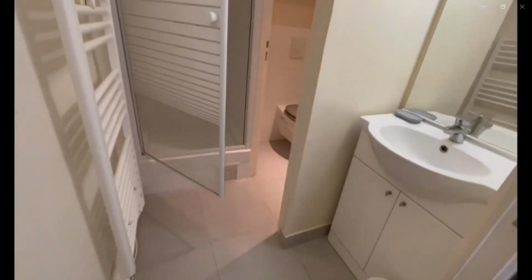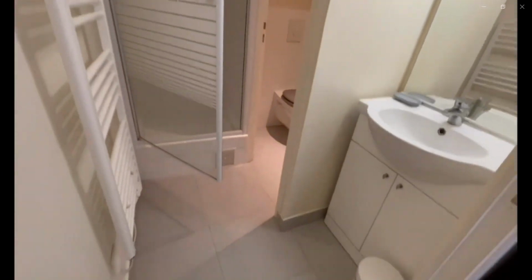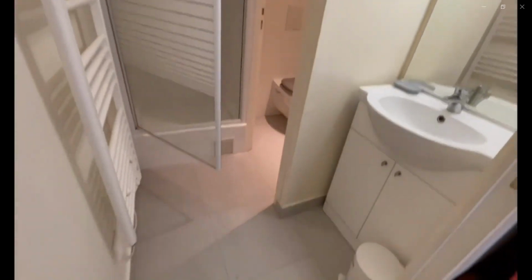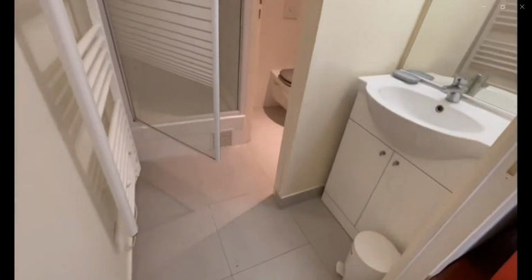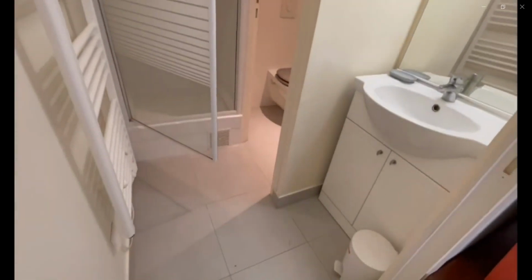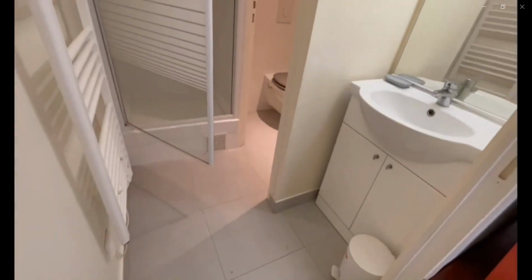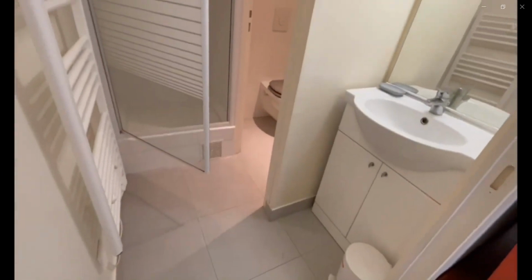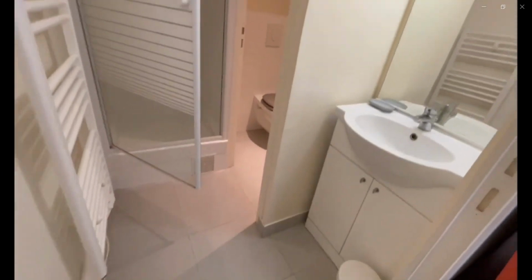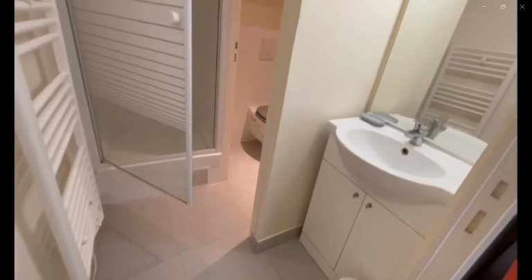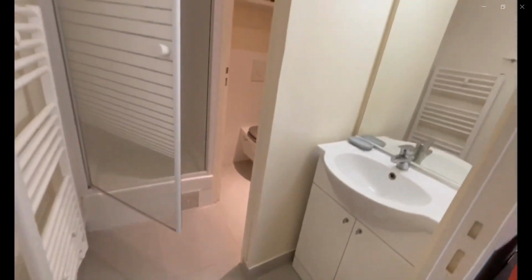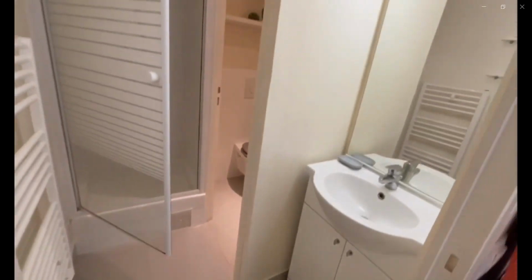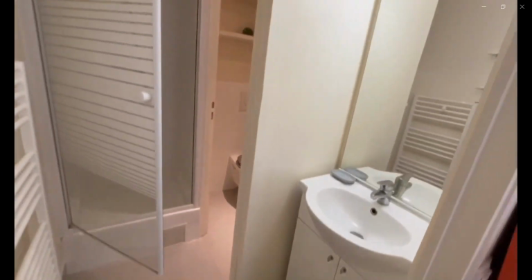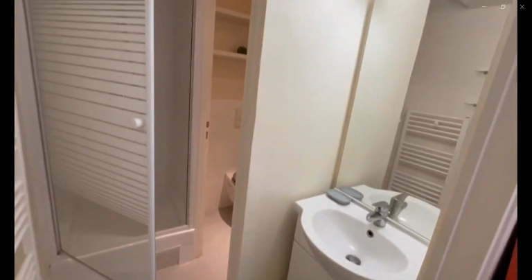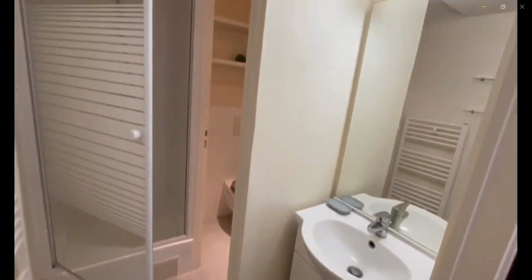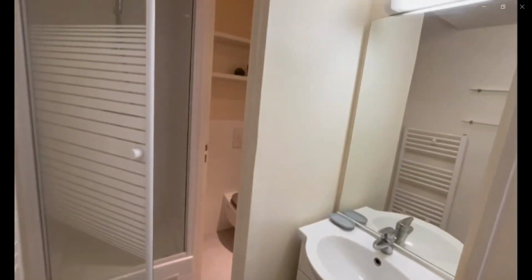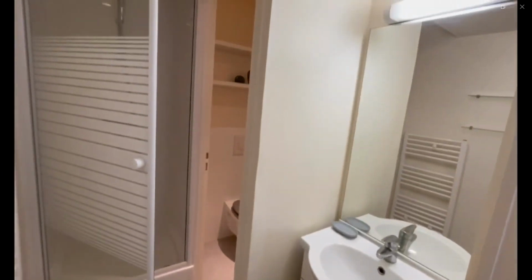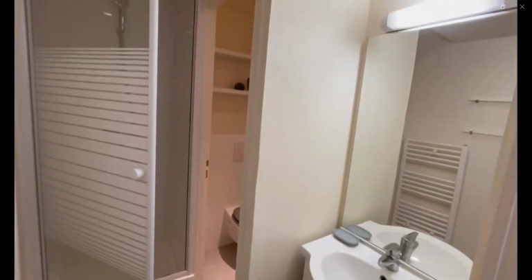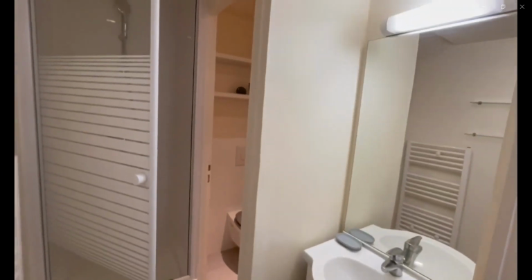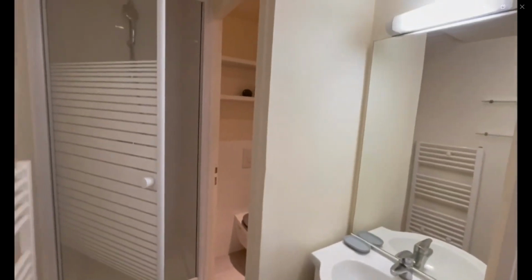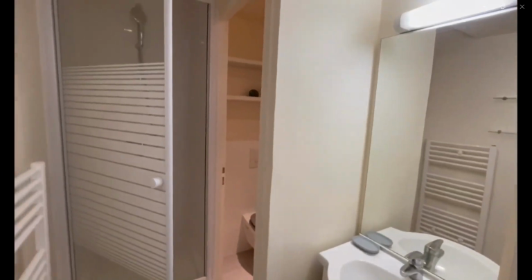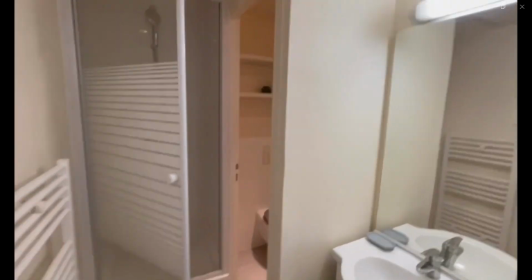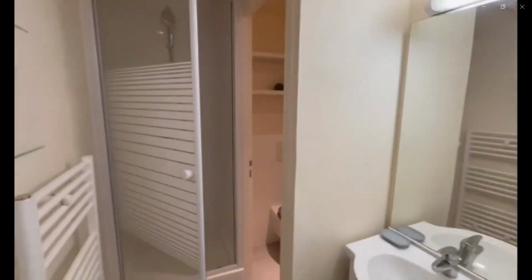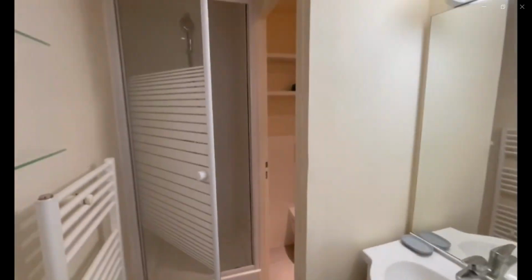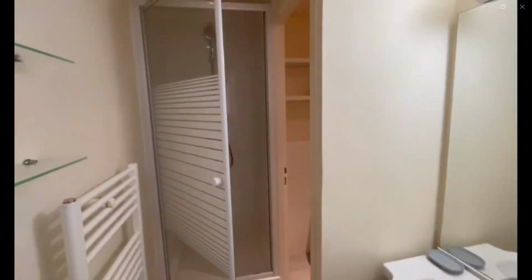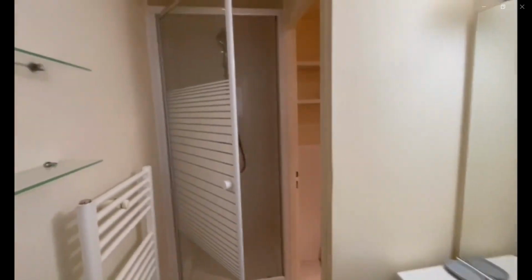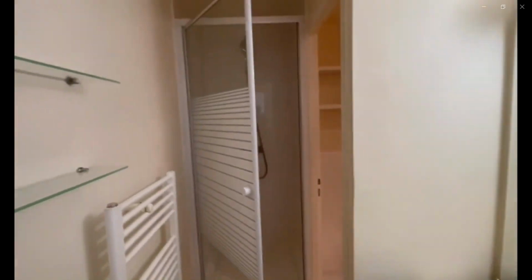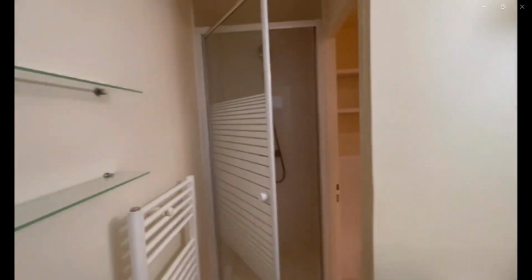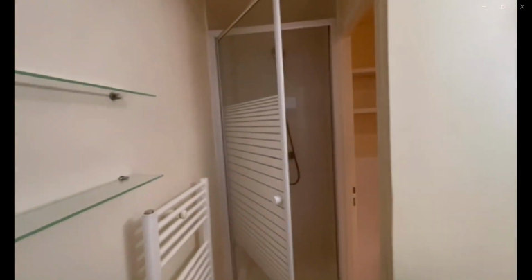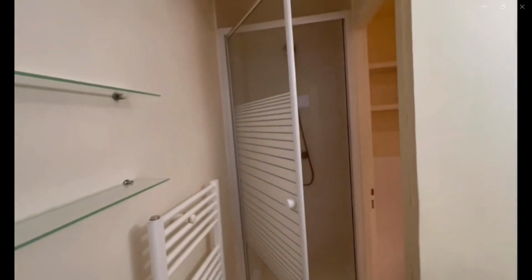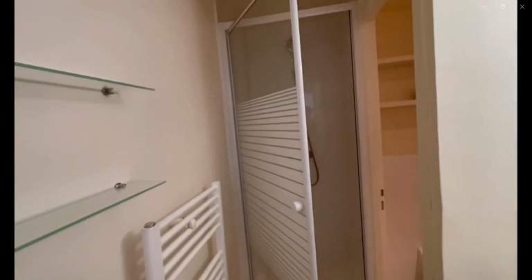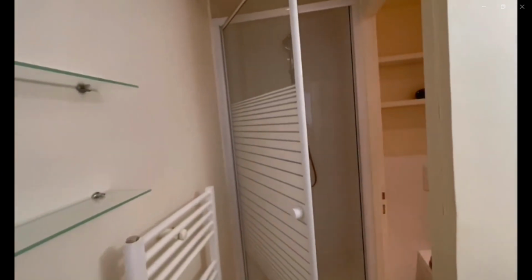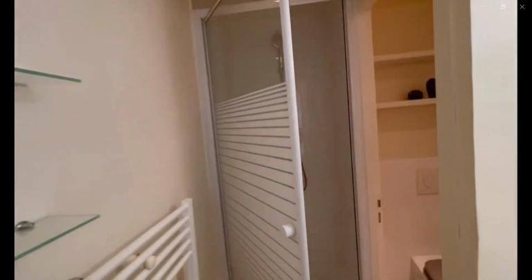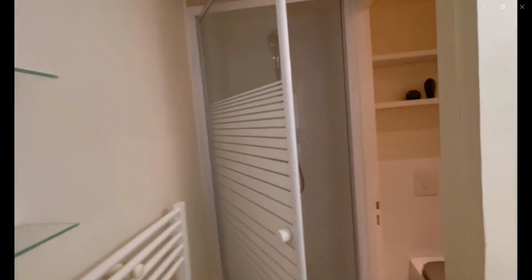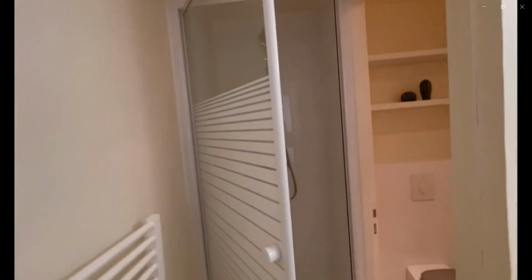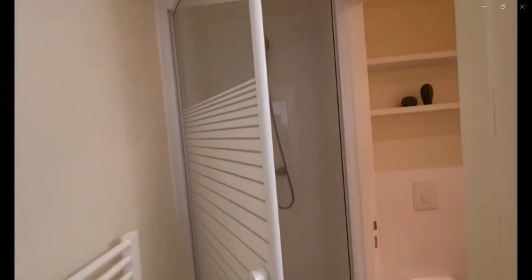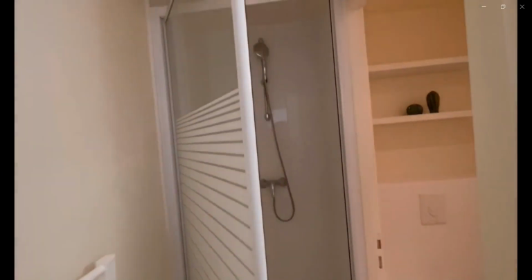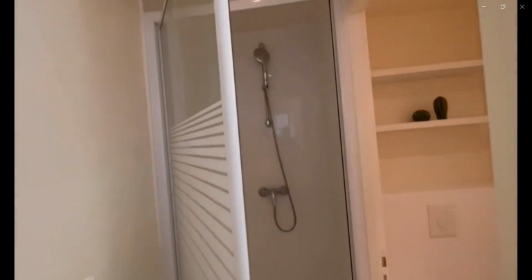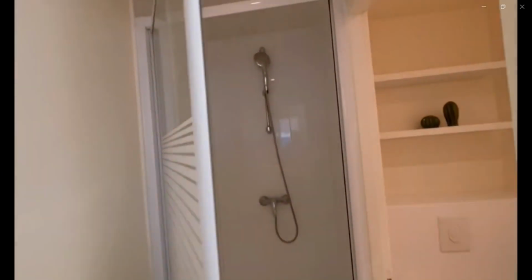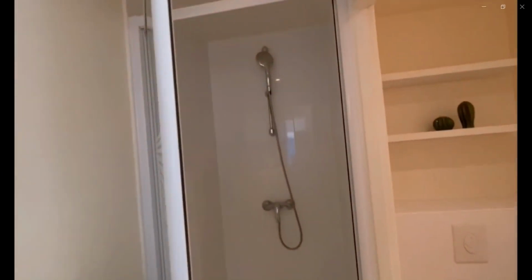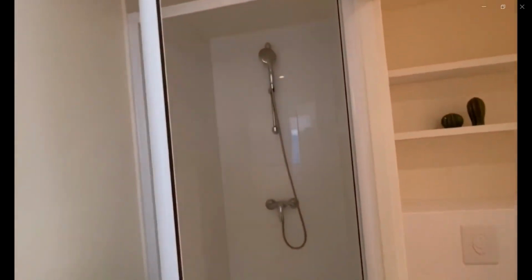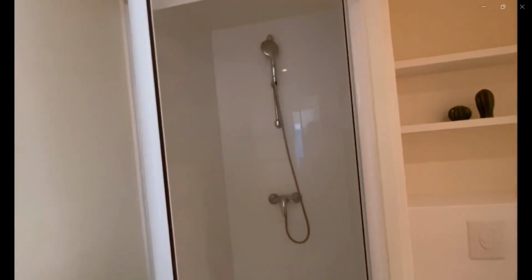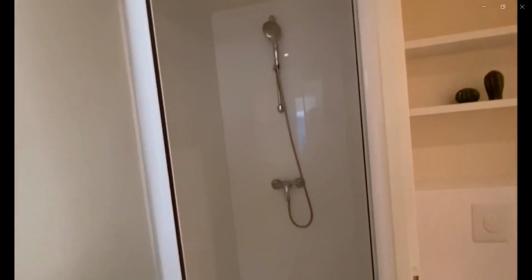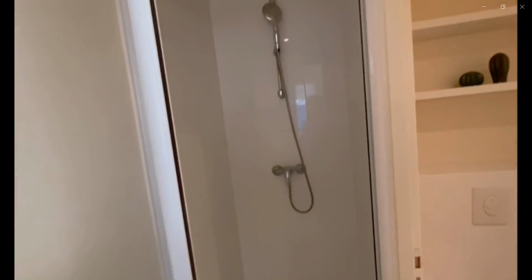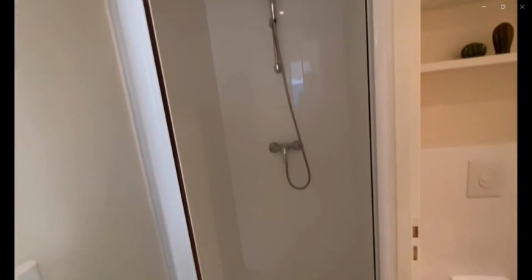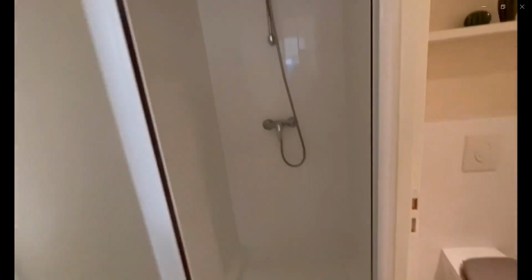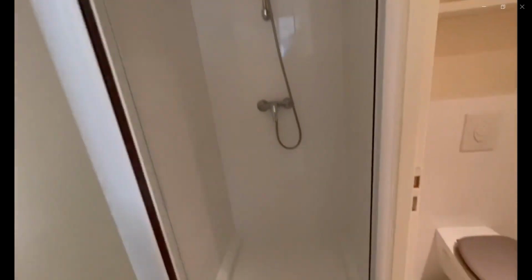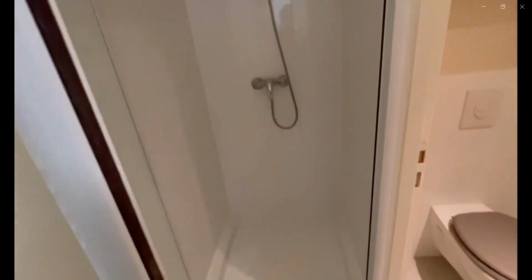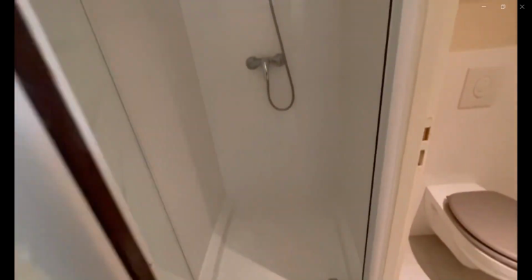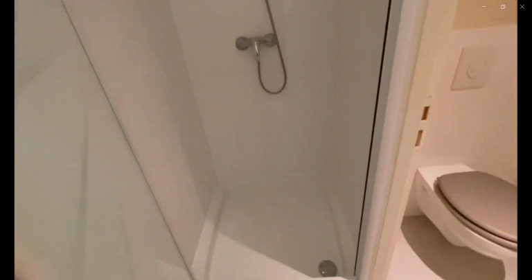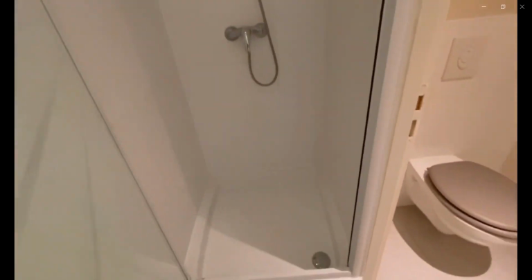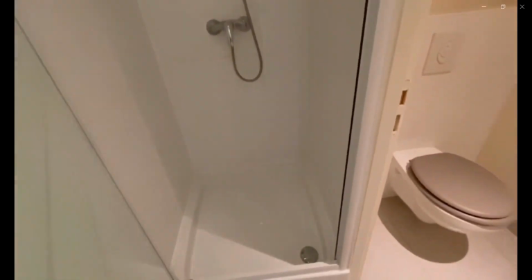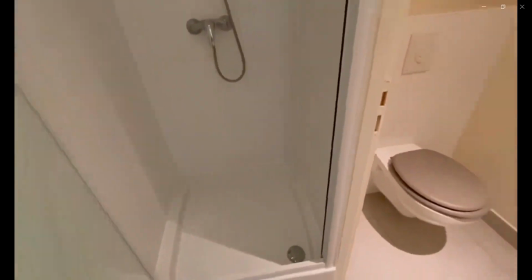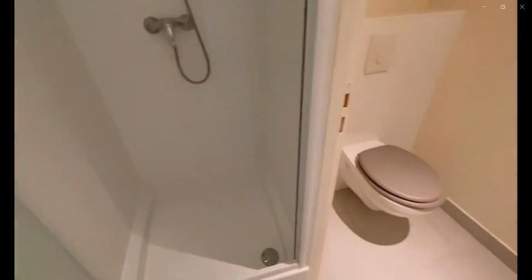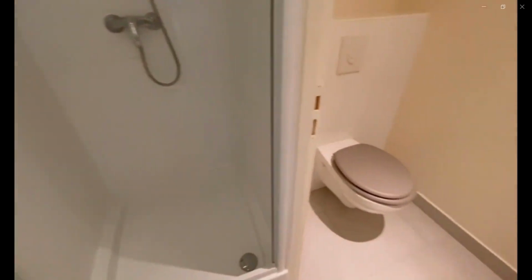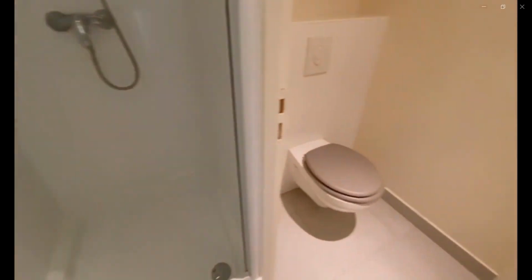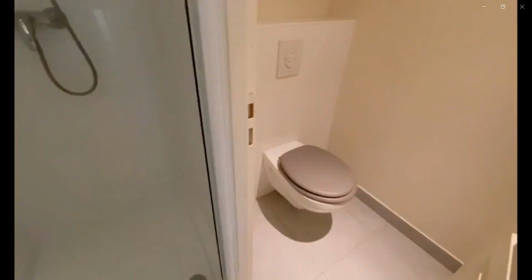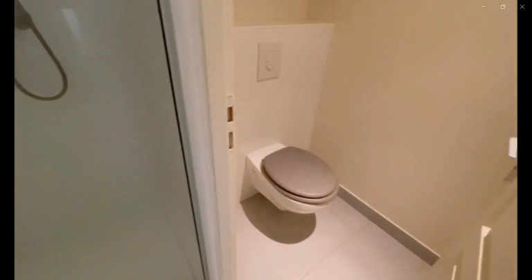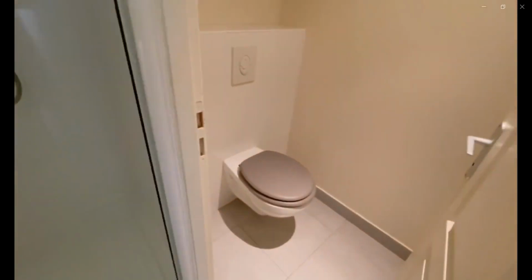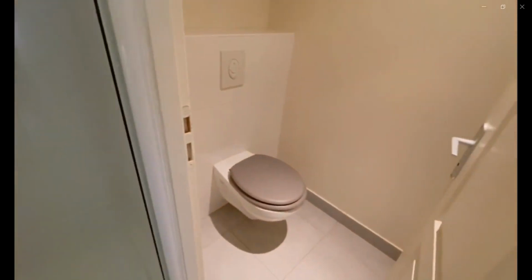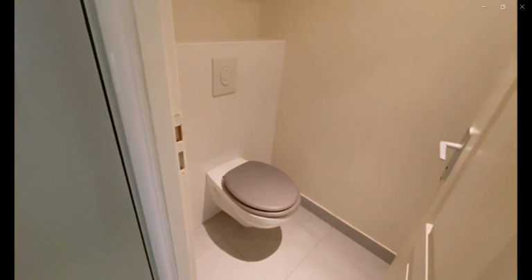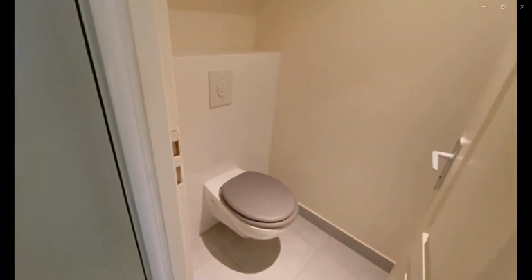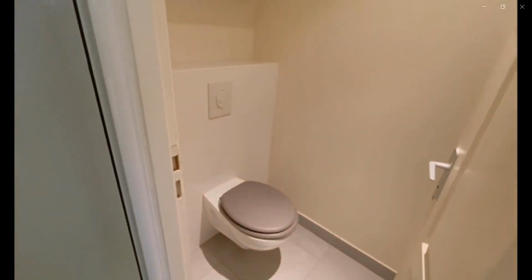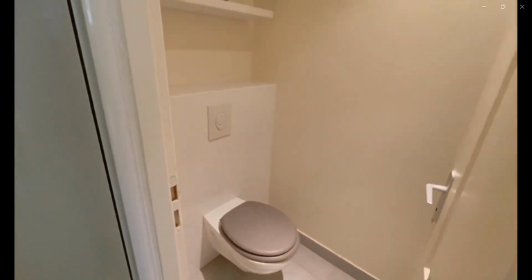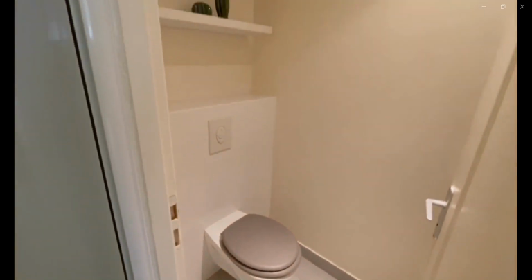You also have over here the private bathroom with the sink, the heated towel rack. You also have the shower as well as the toilet.